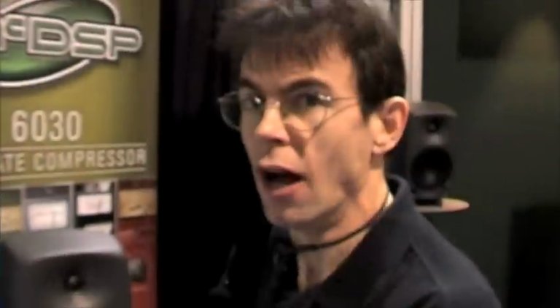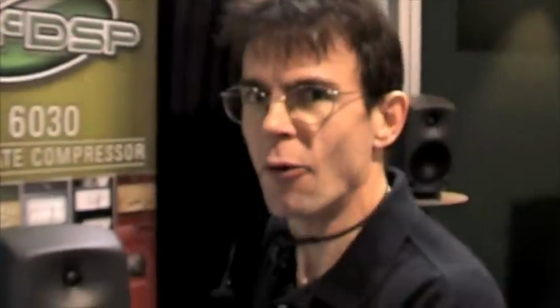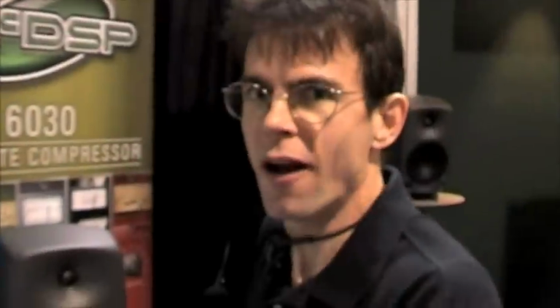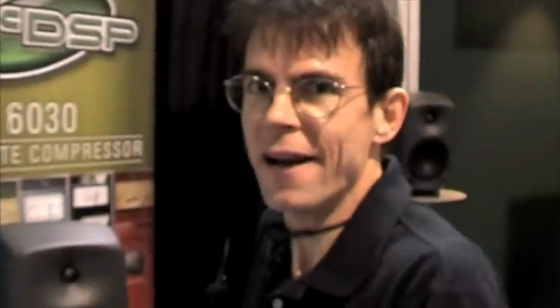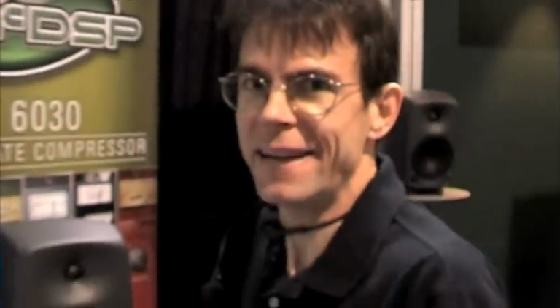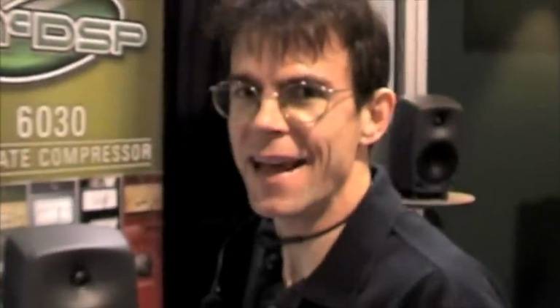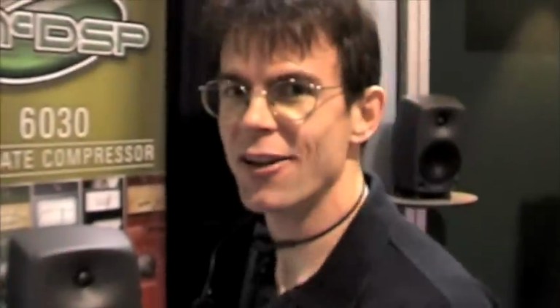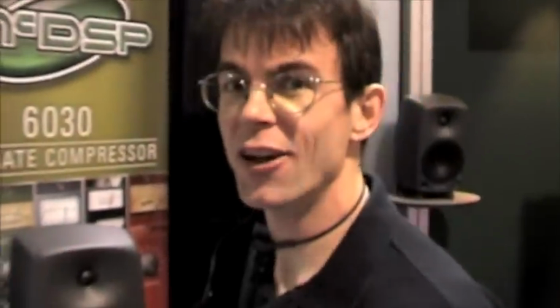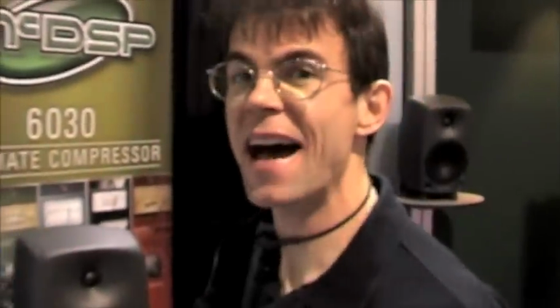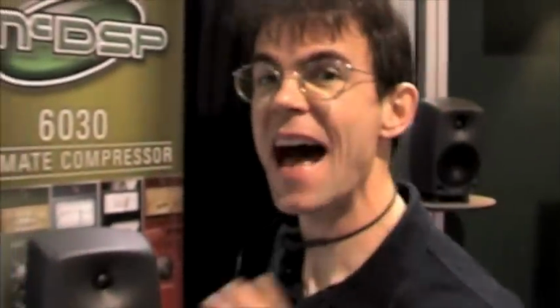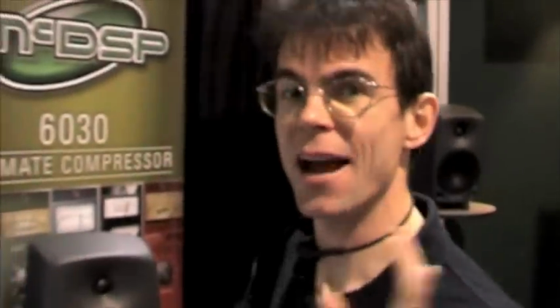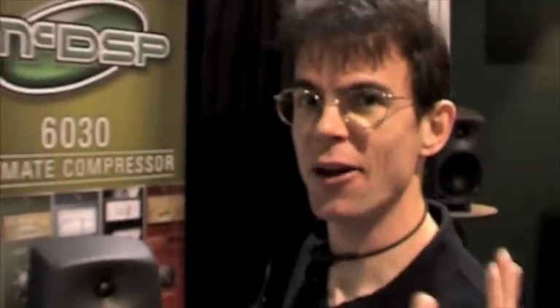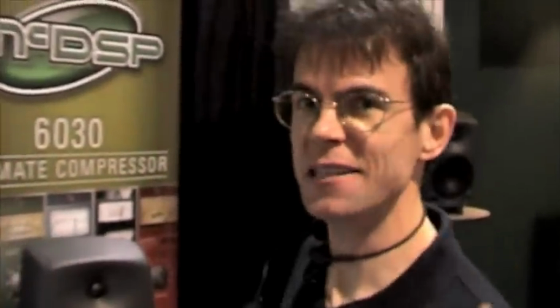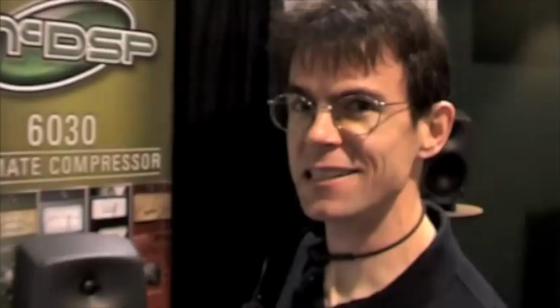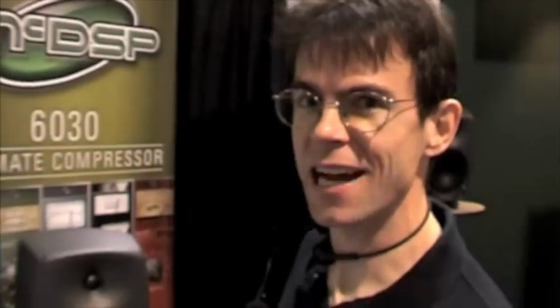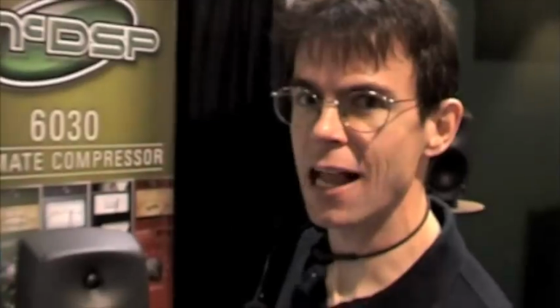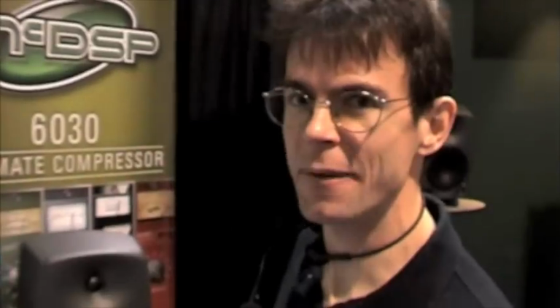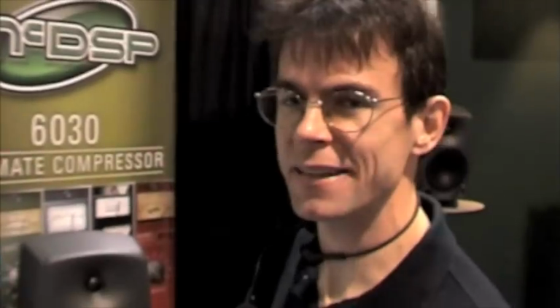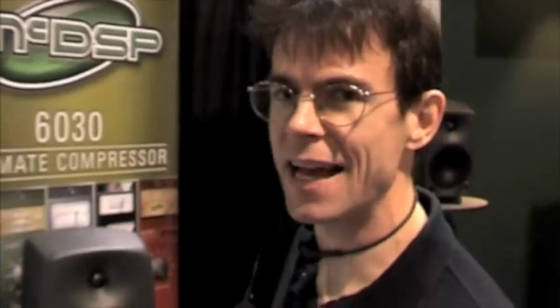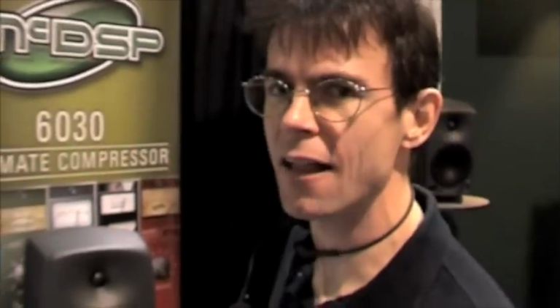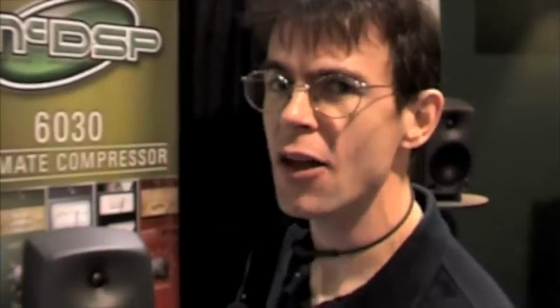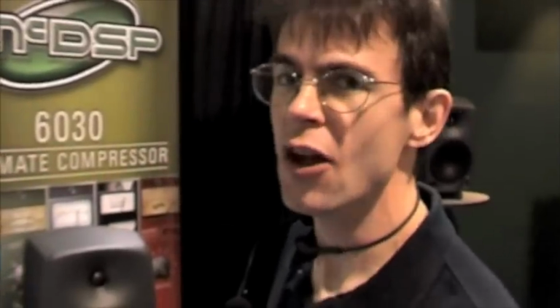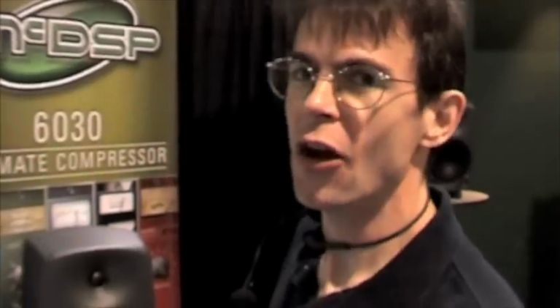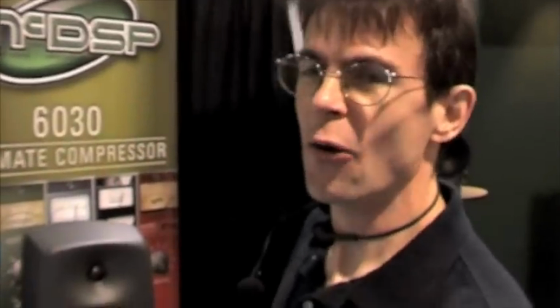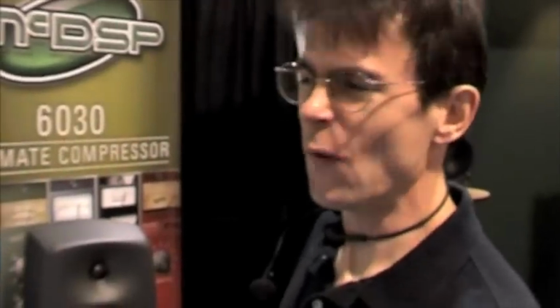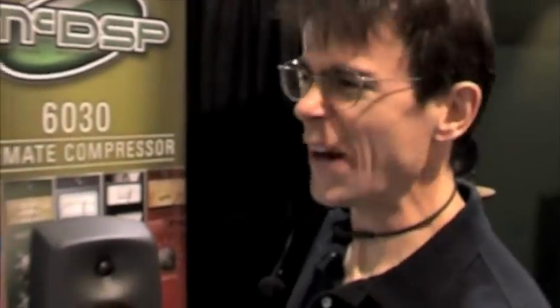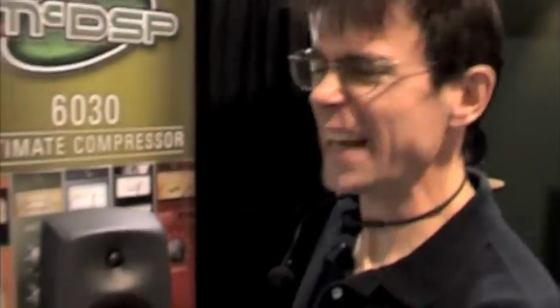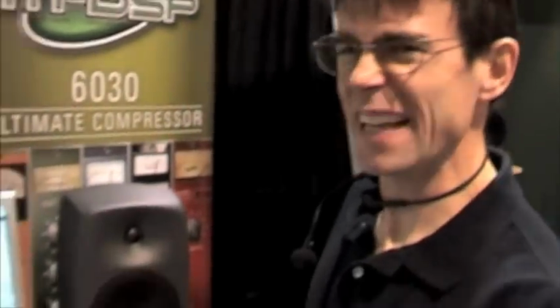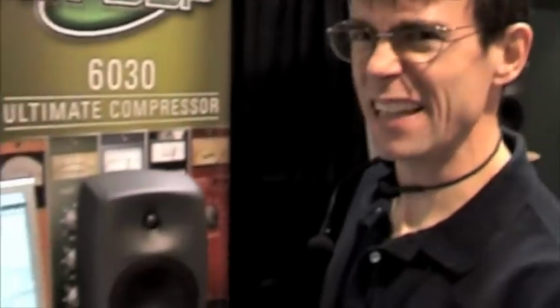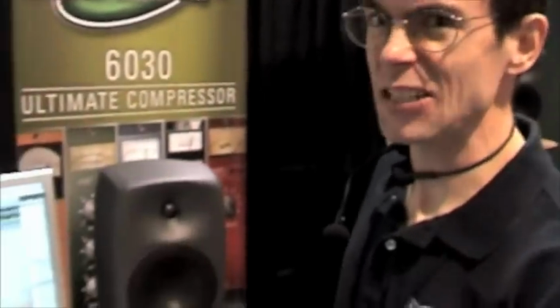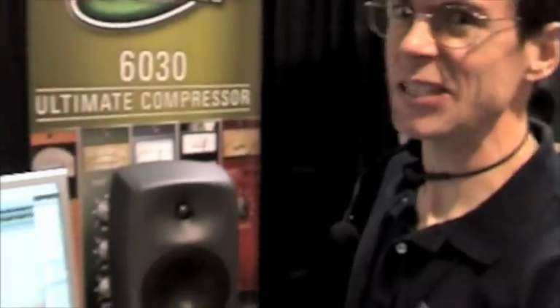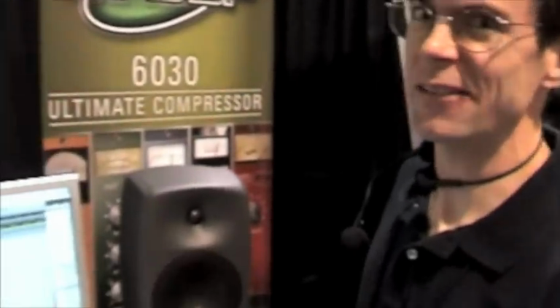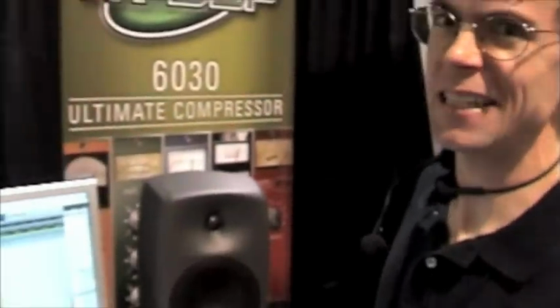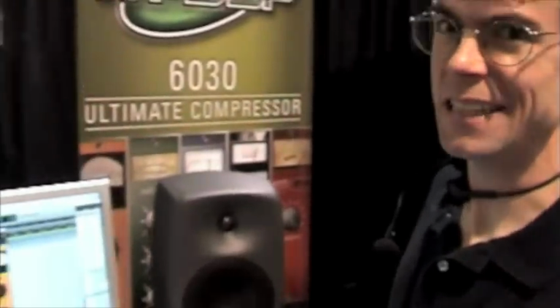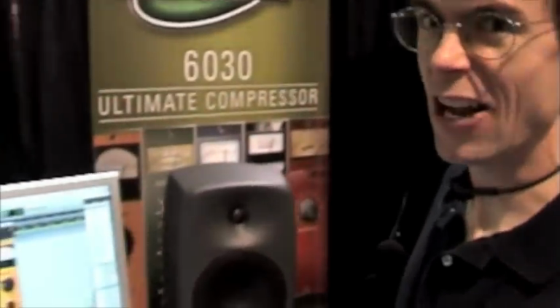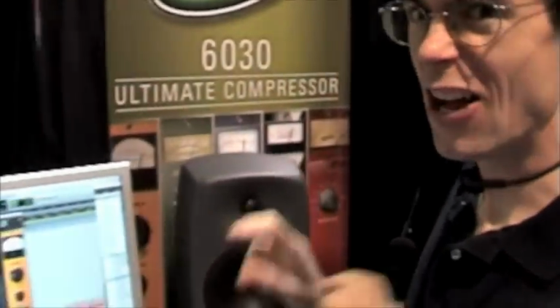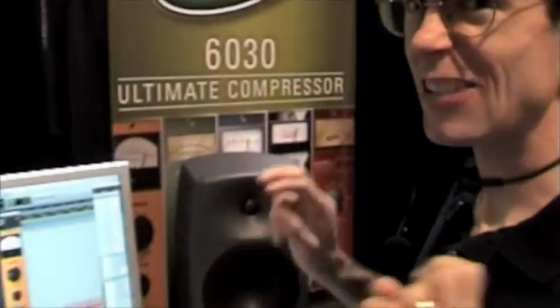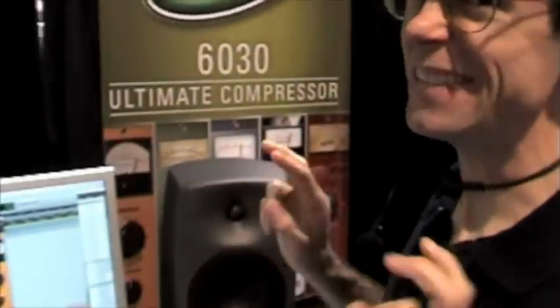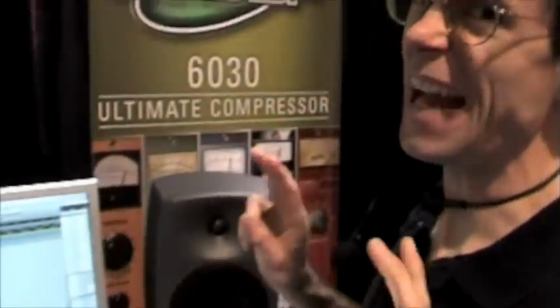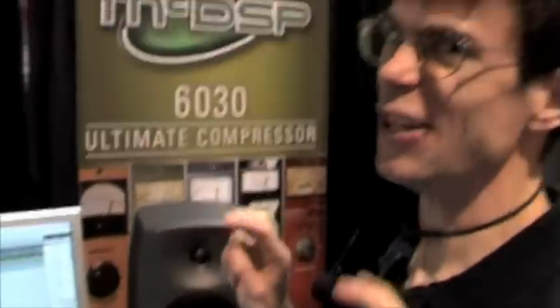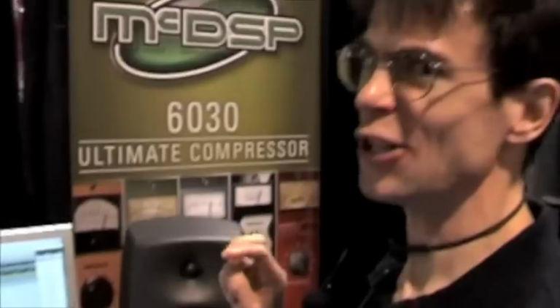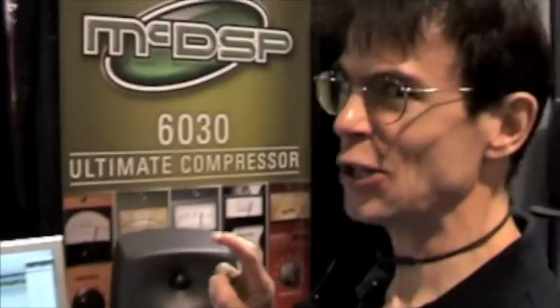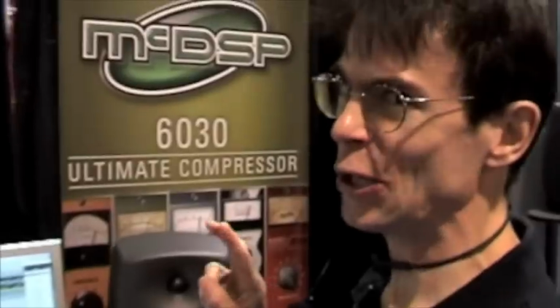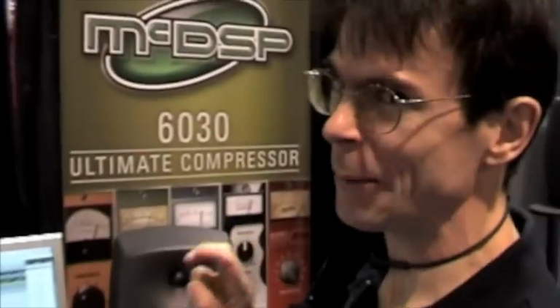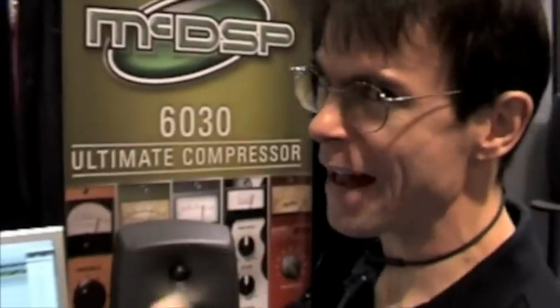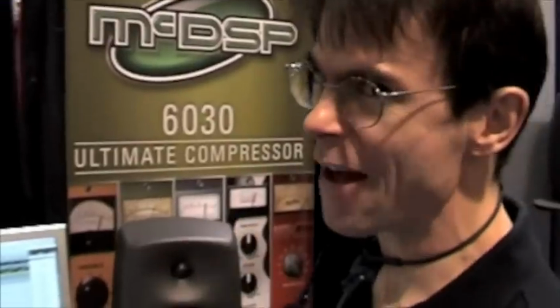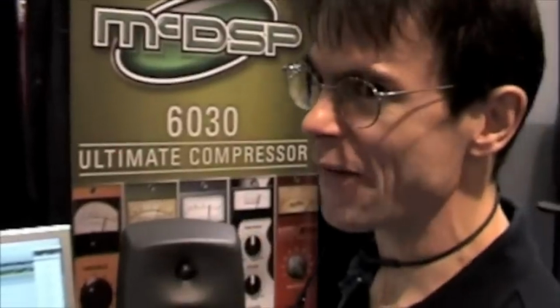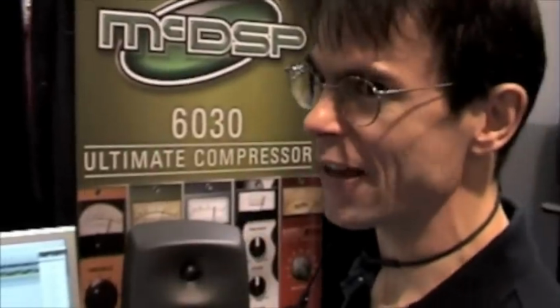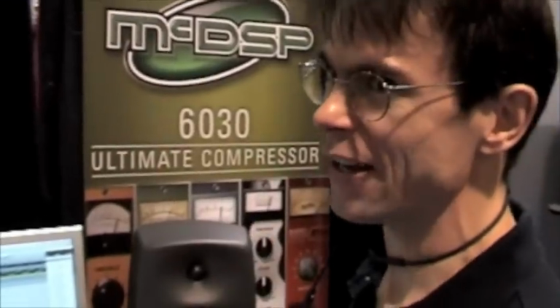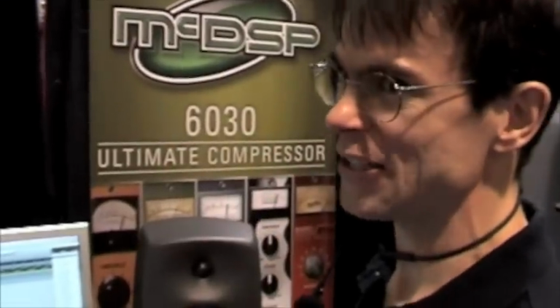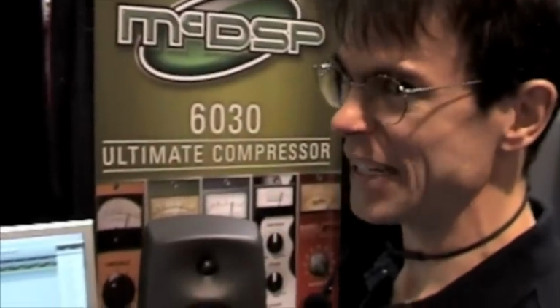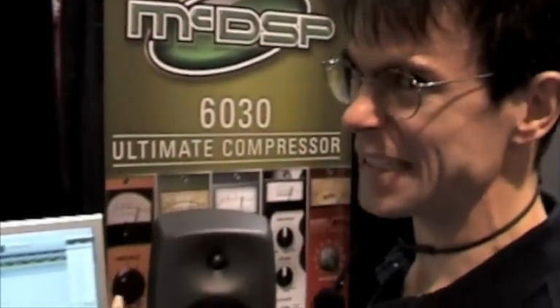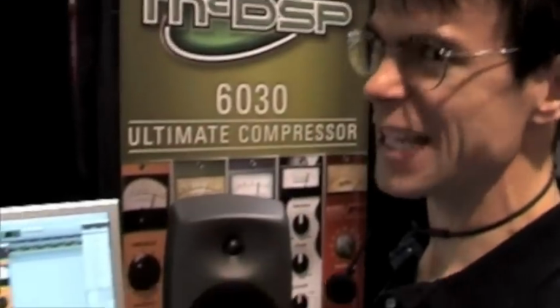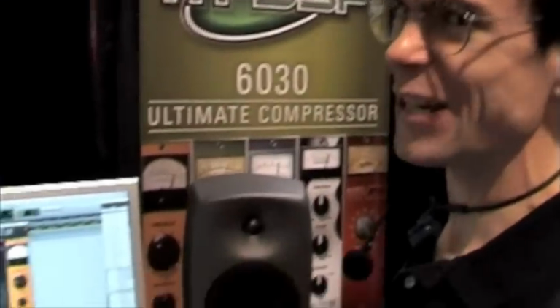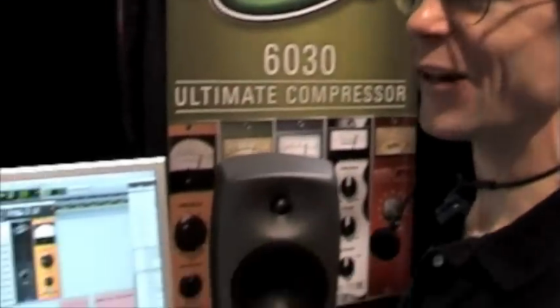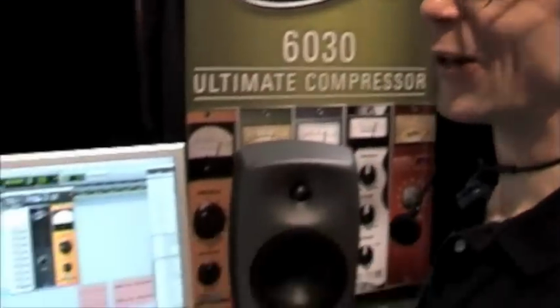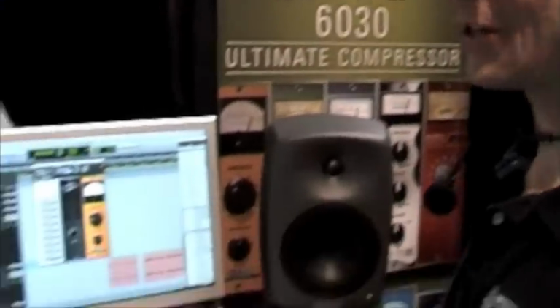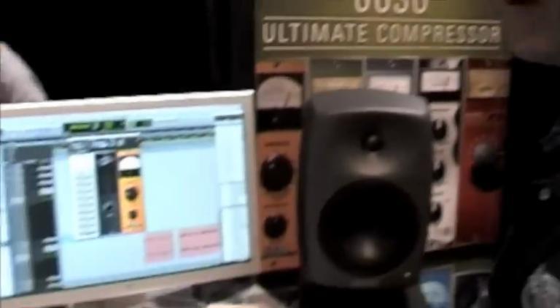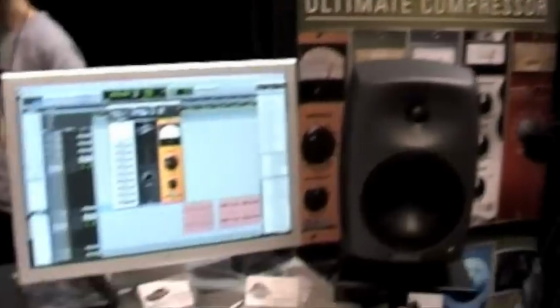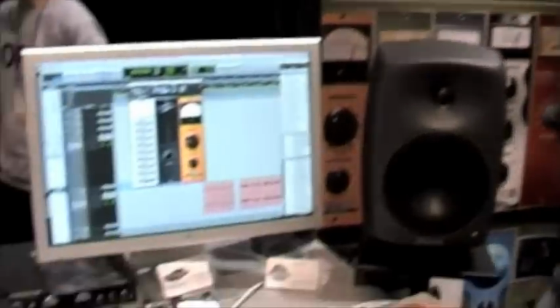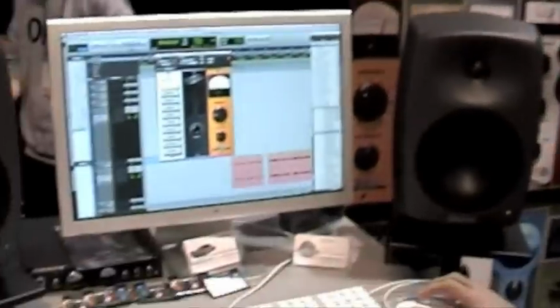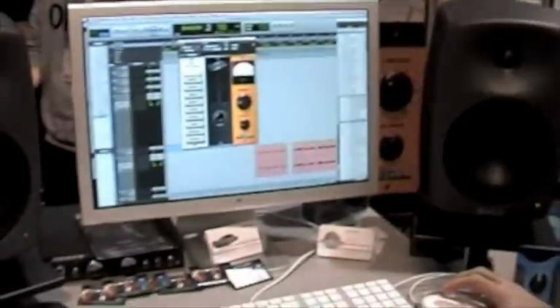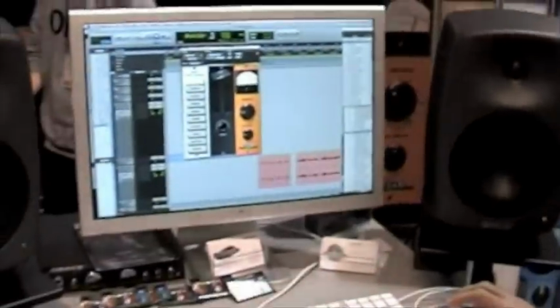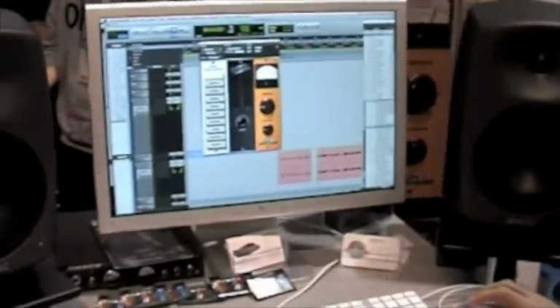We're on again. Hi, this is Colin McDowell. We're going to get a little serious and all technical about the 6030 Ultimate Compressor.